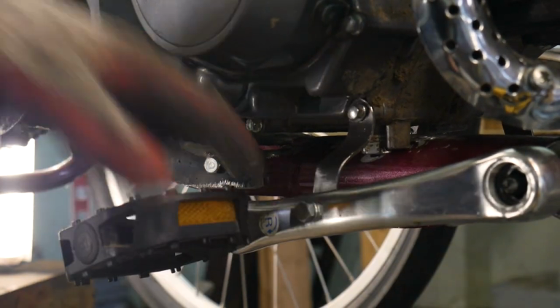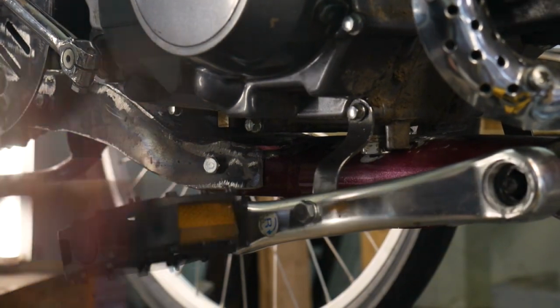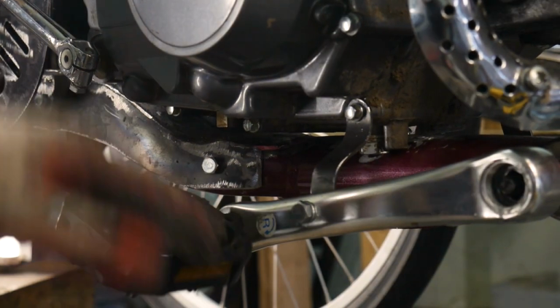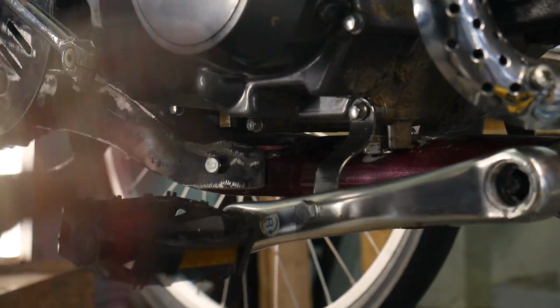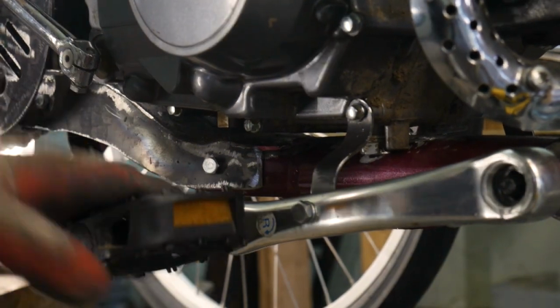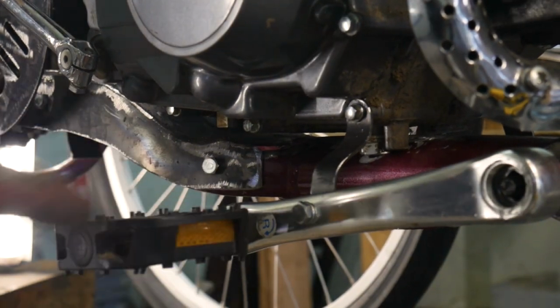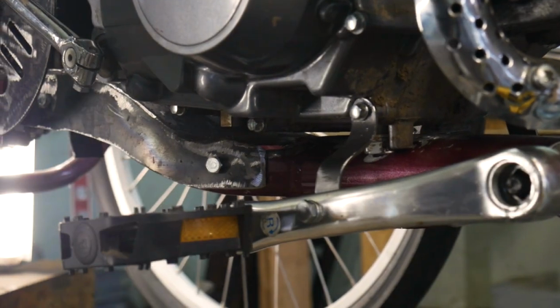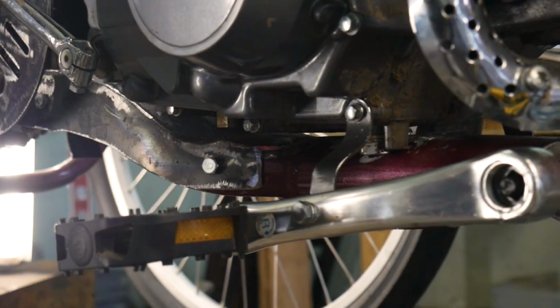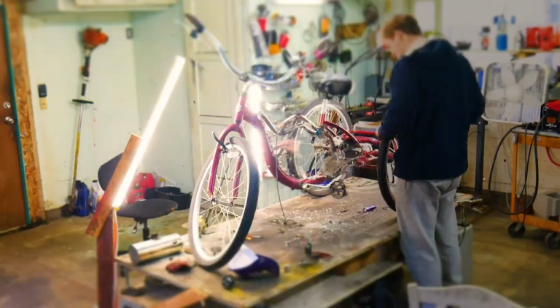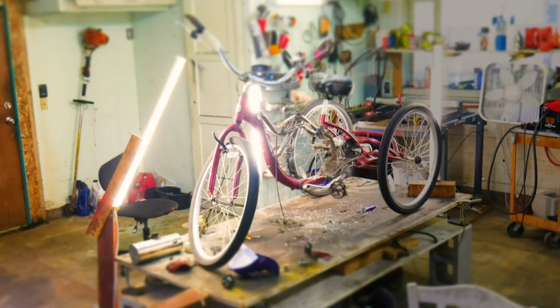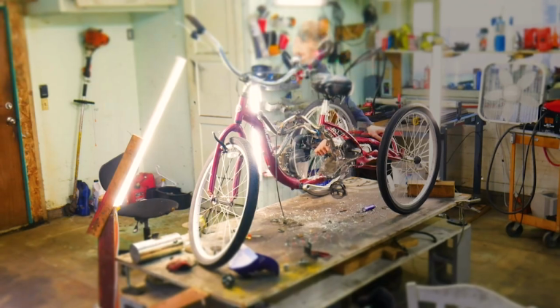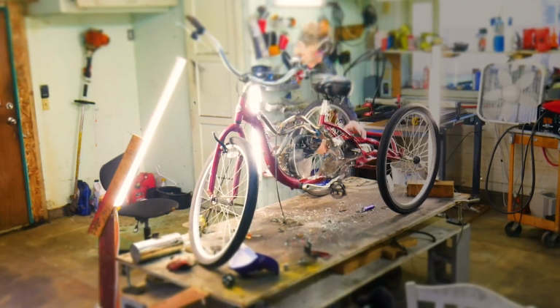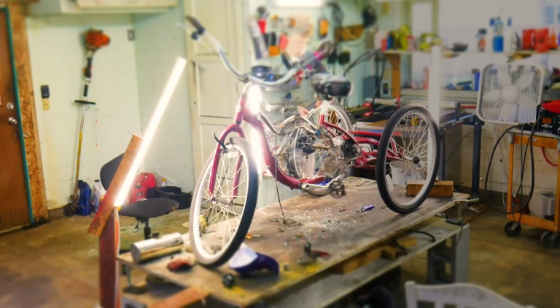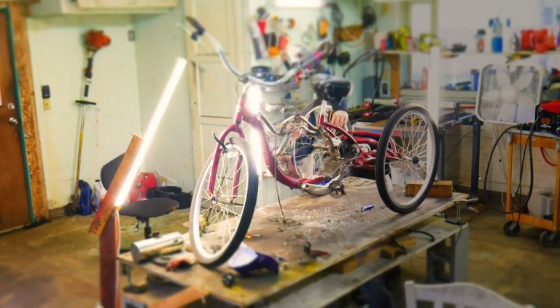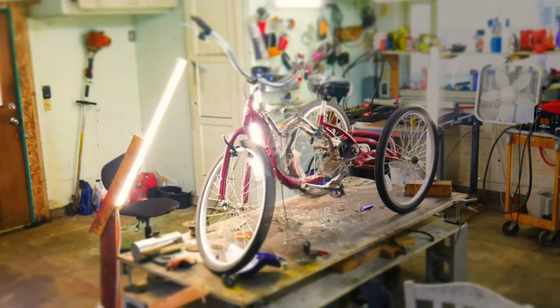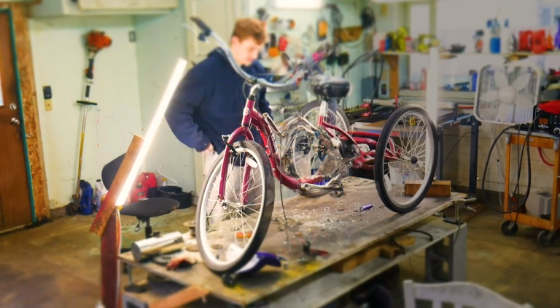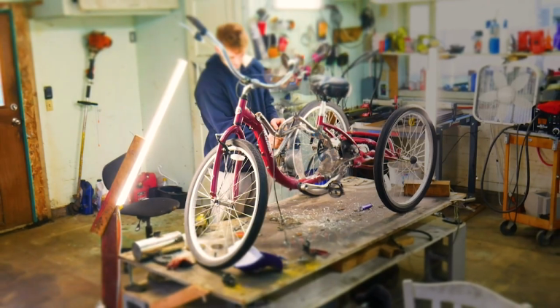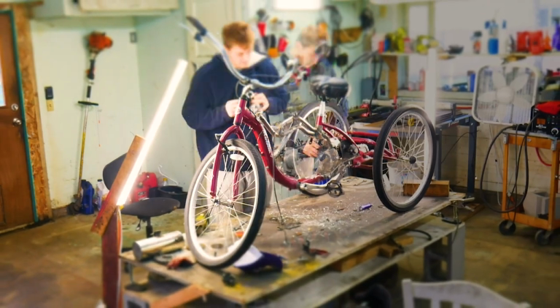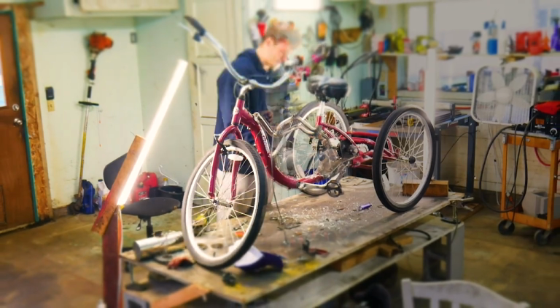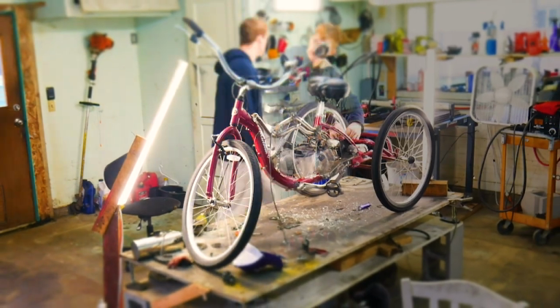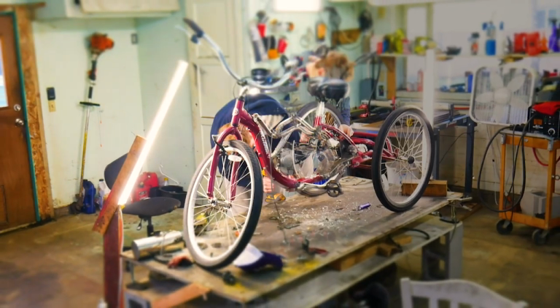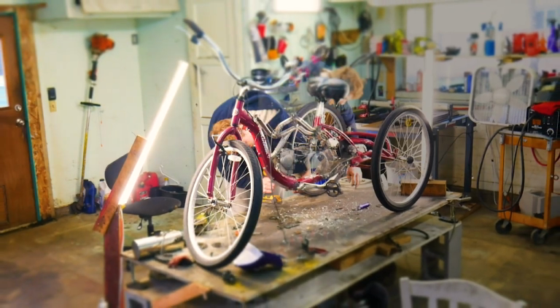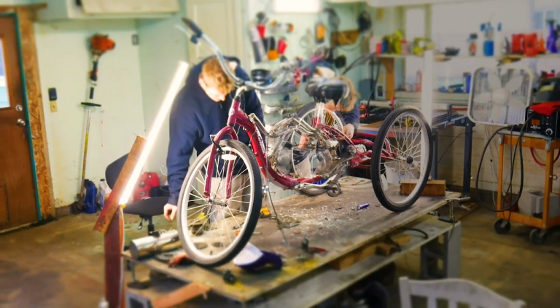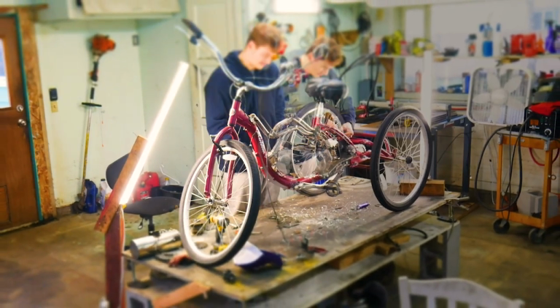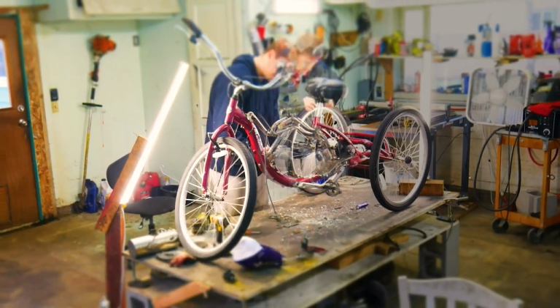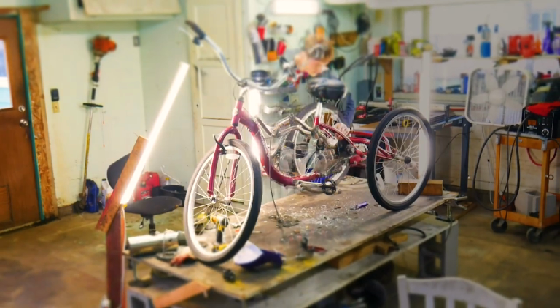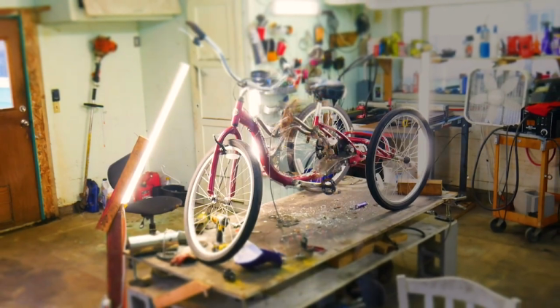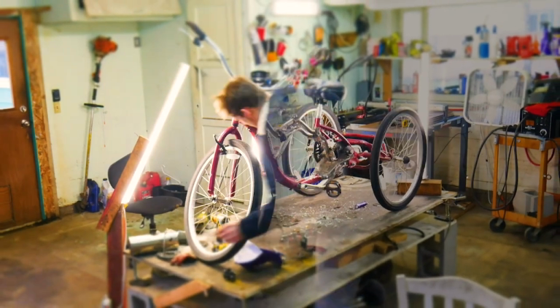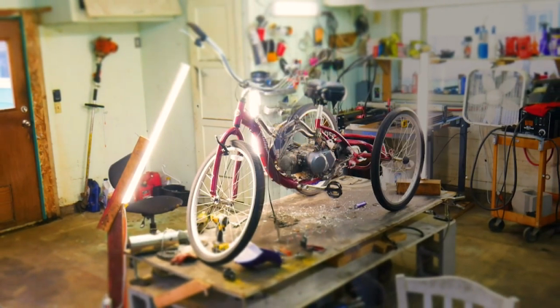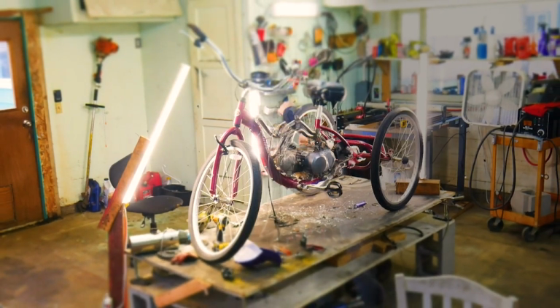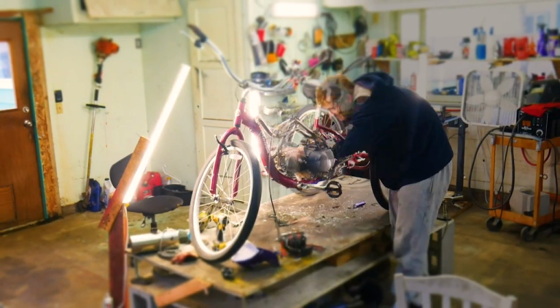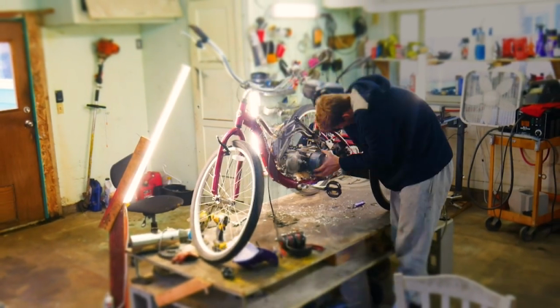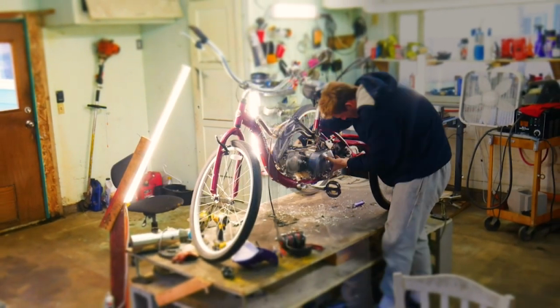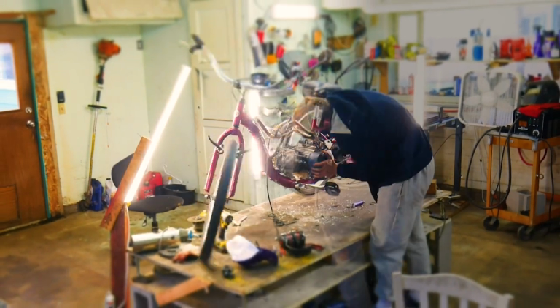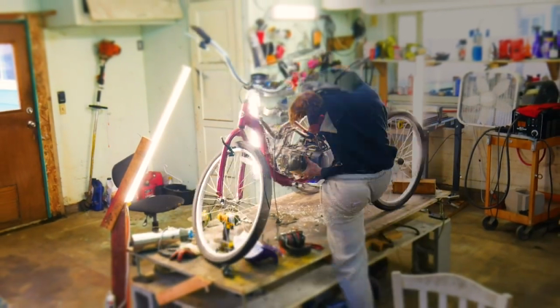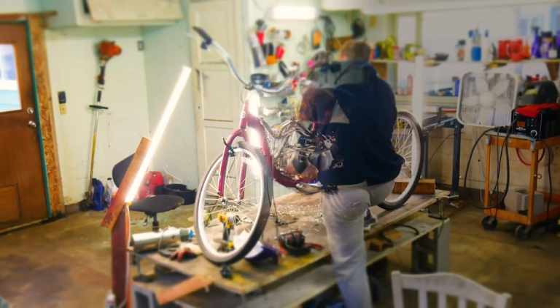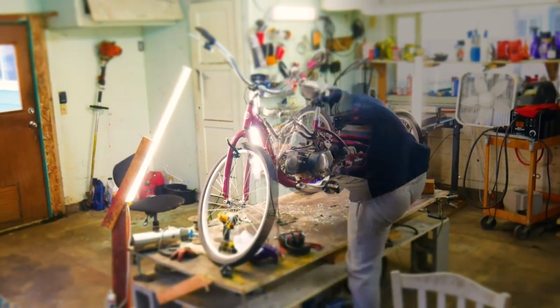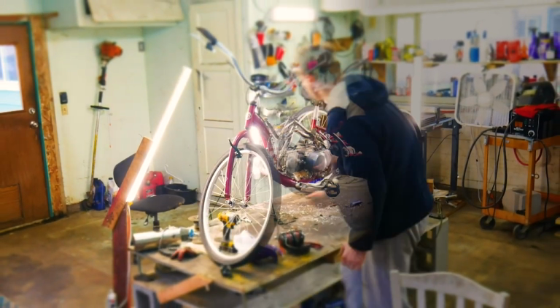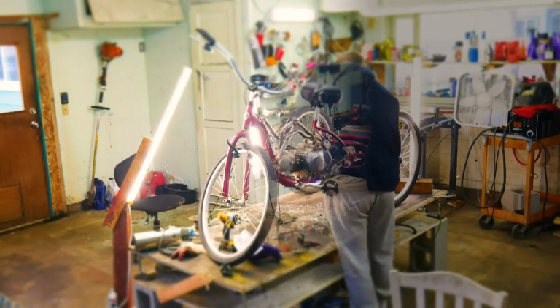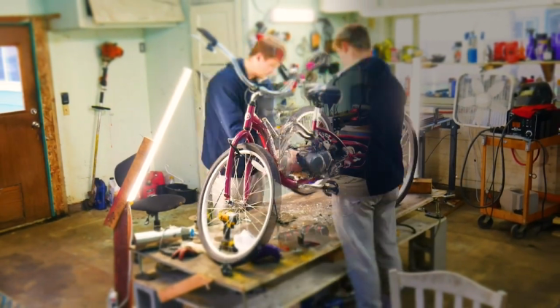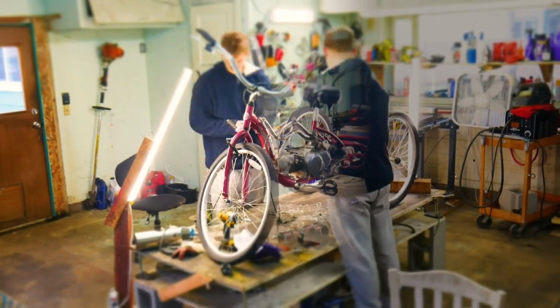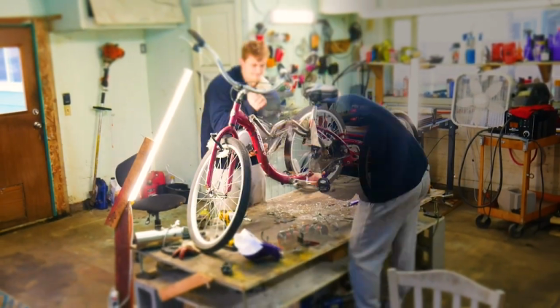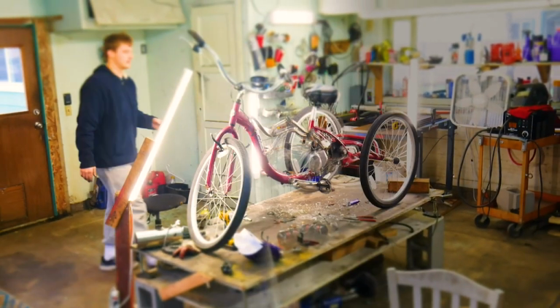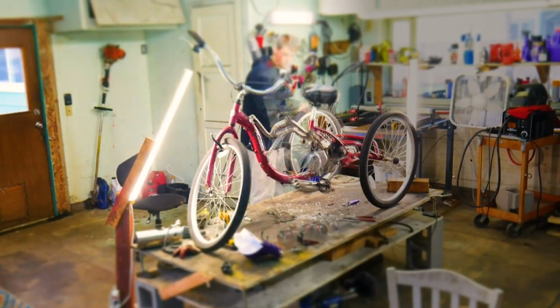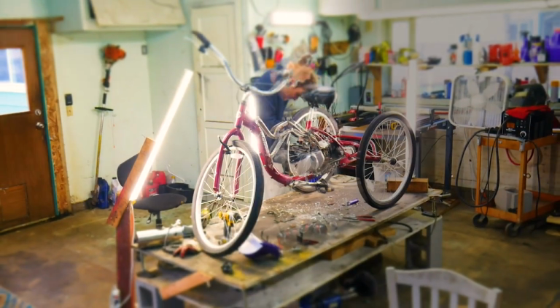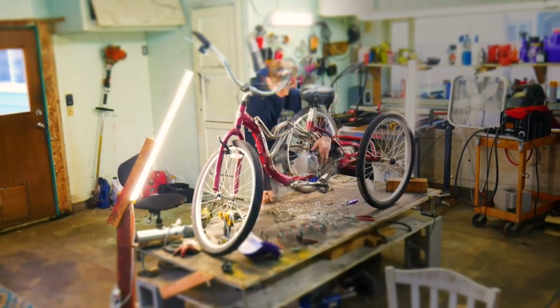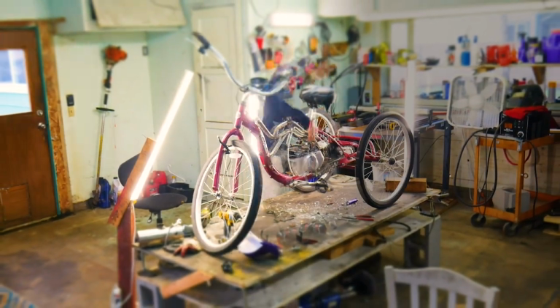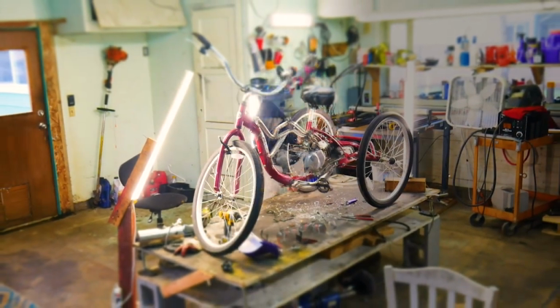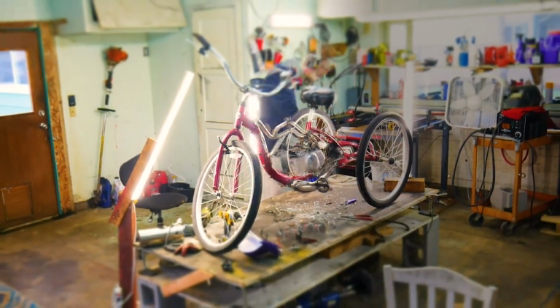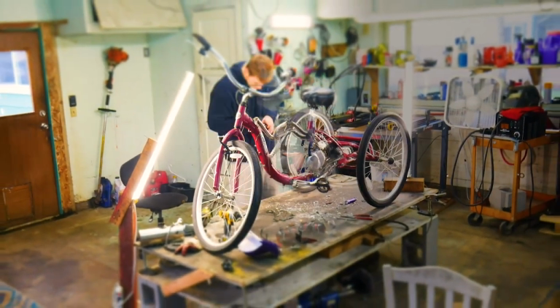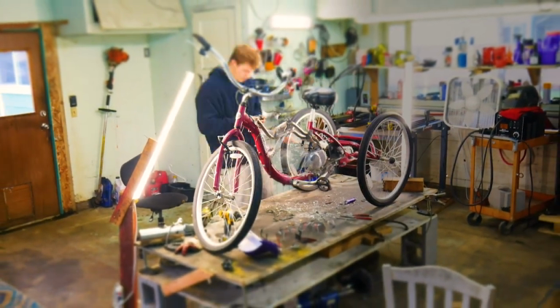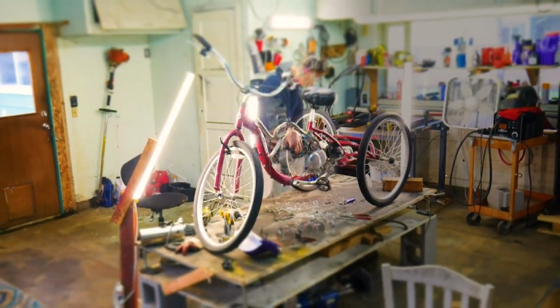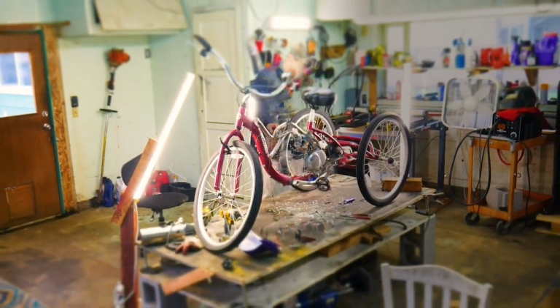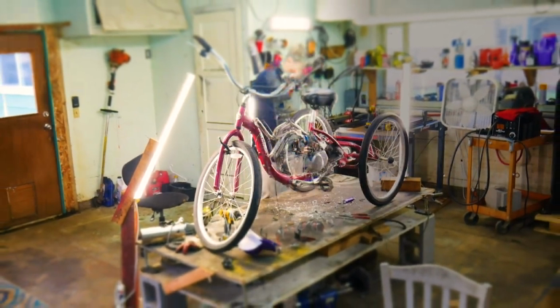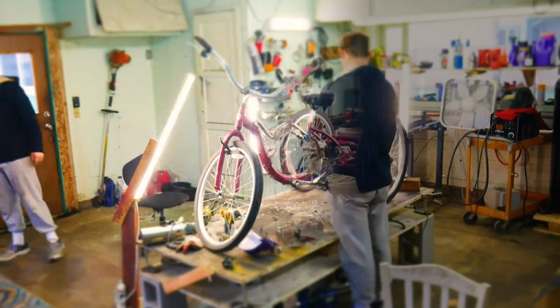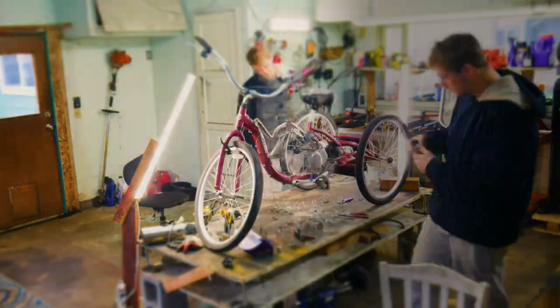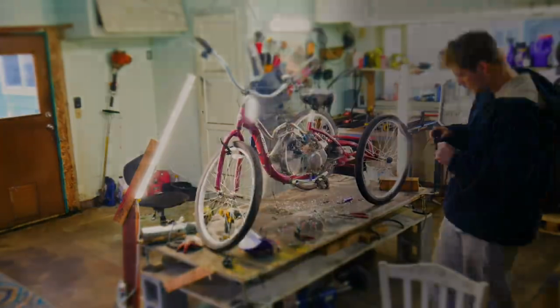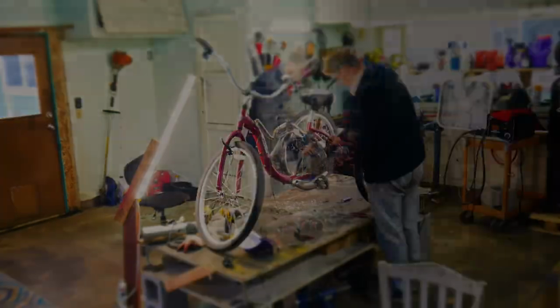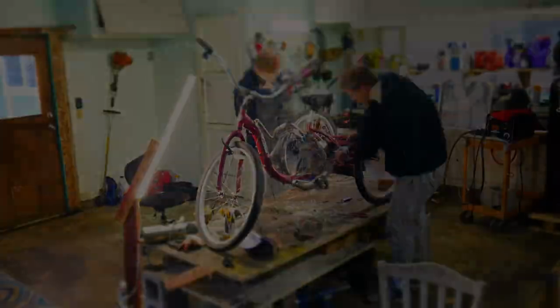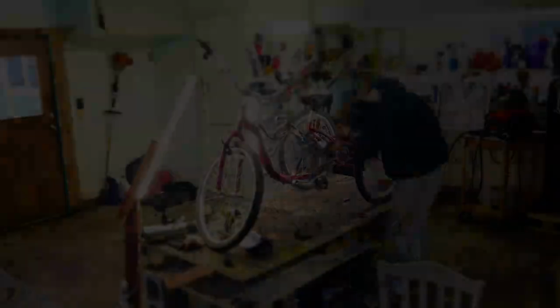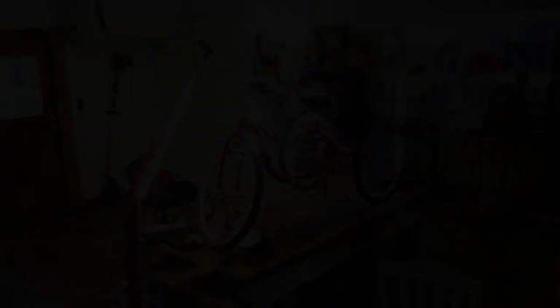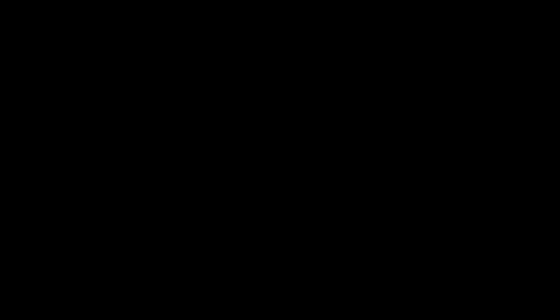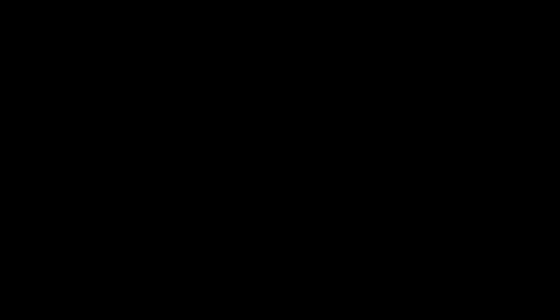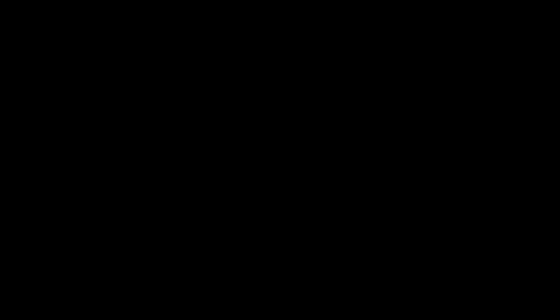The last thing I do is take everything off the trike, weld everything up, paint it — and now finally I think it's ready for a test drive.